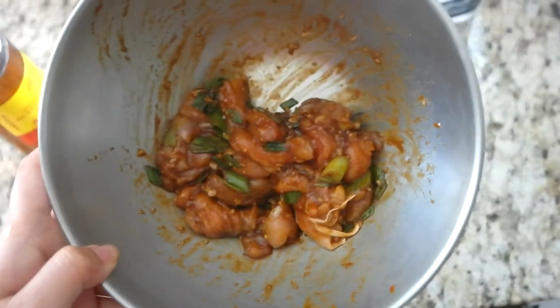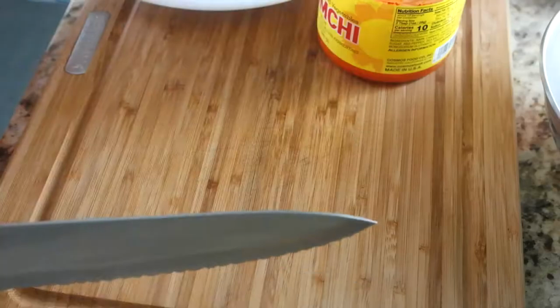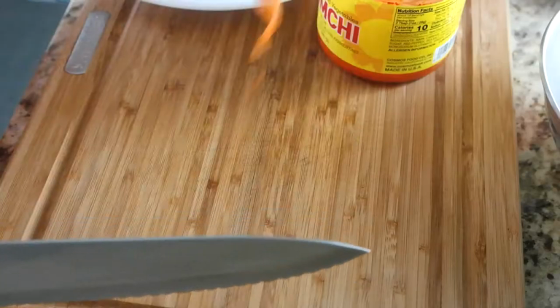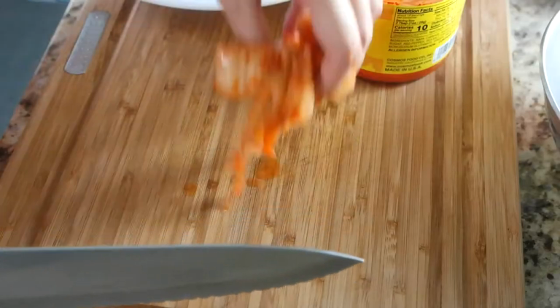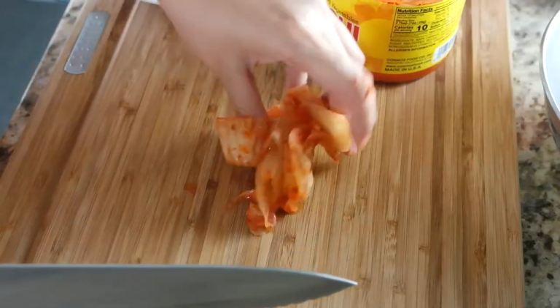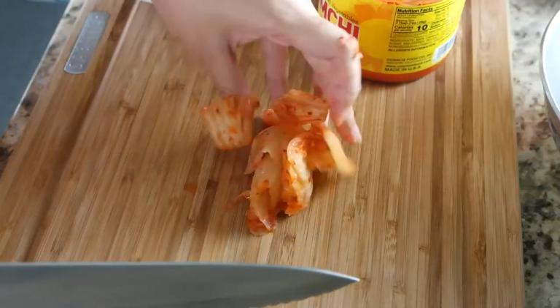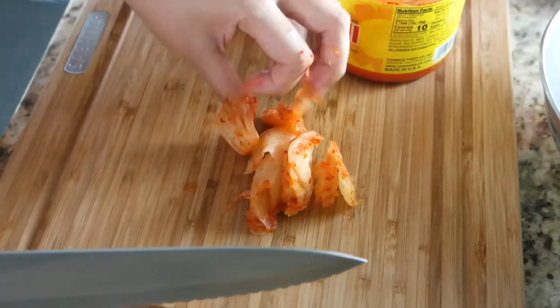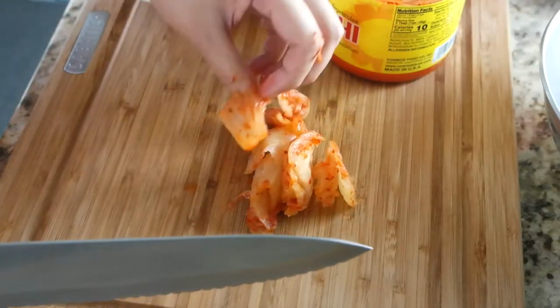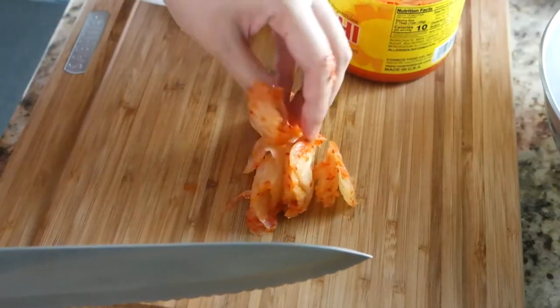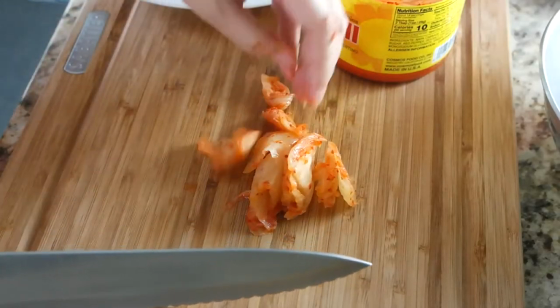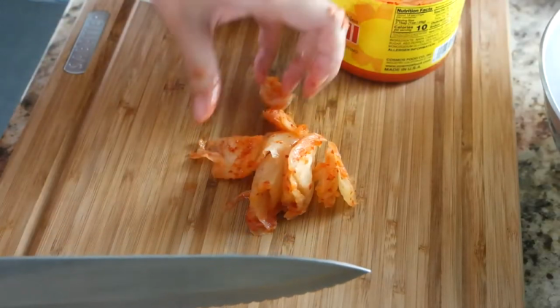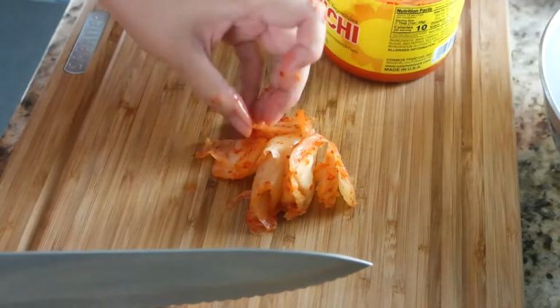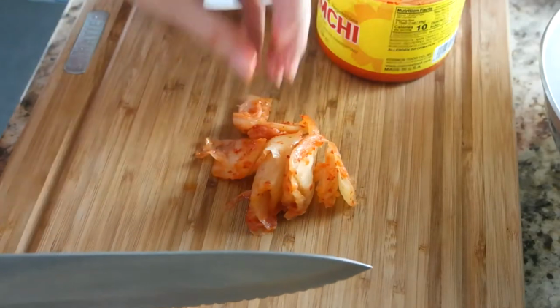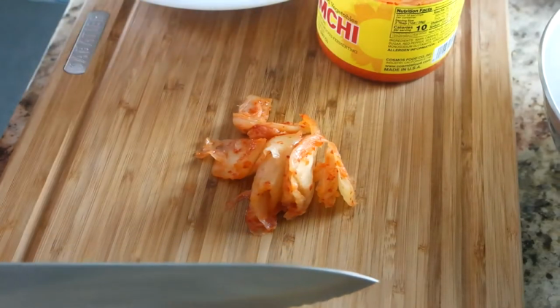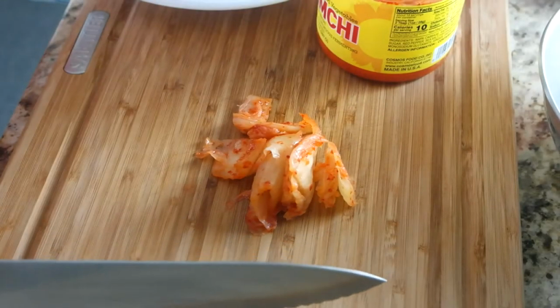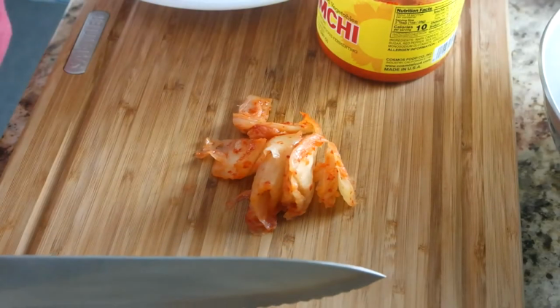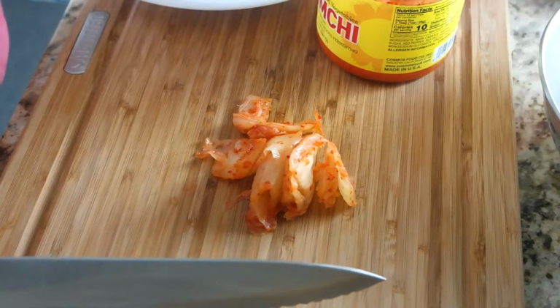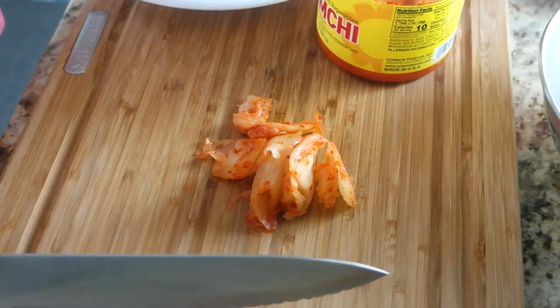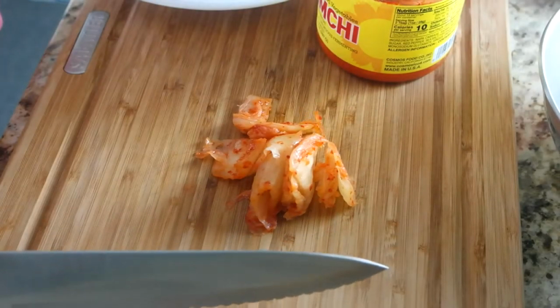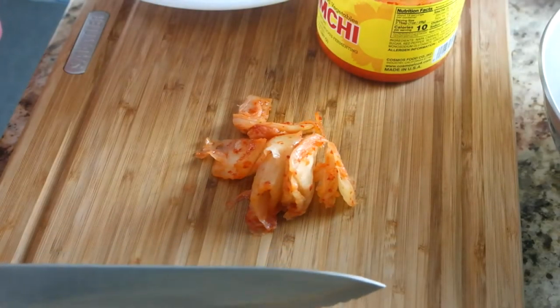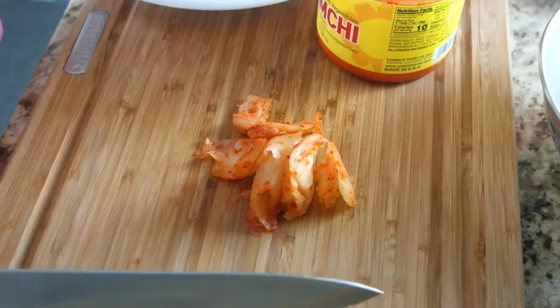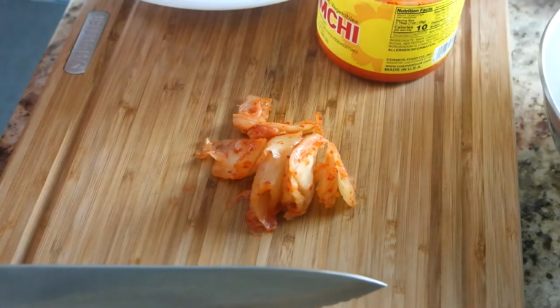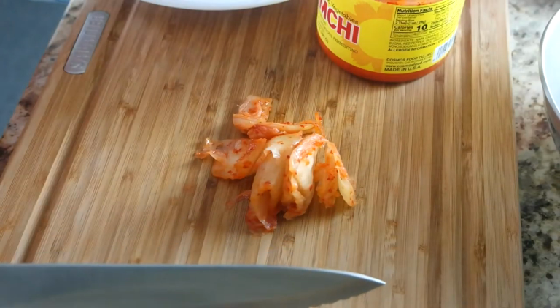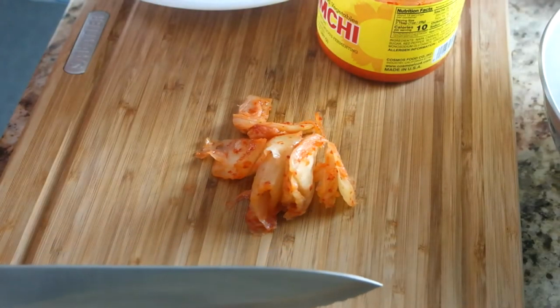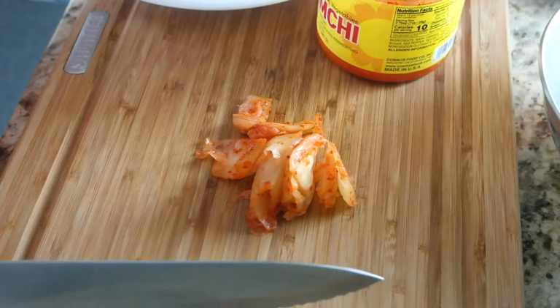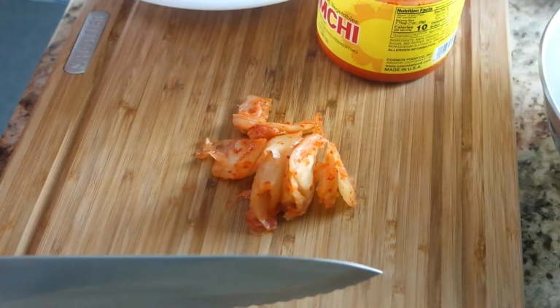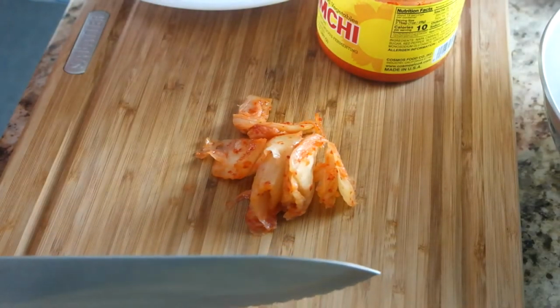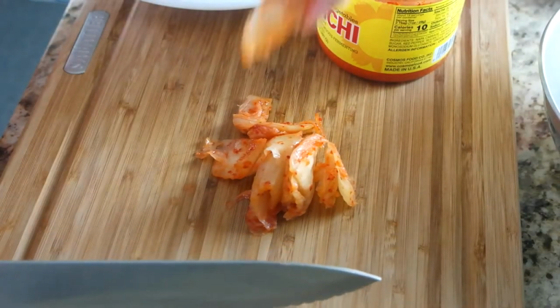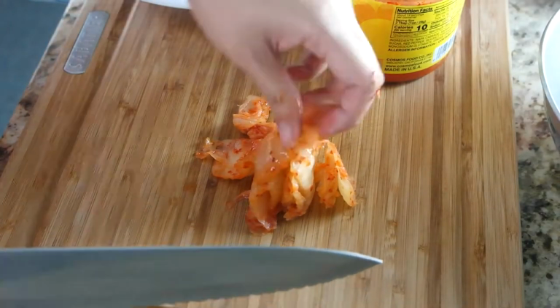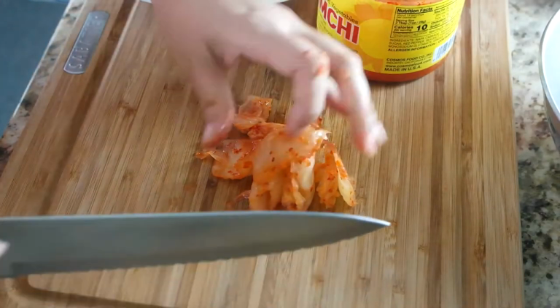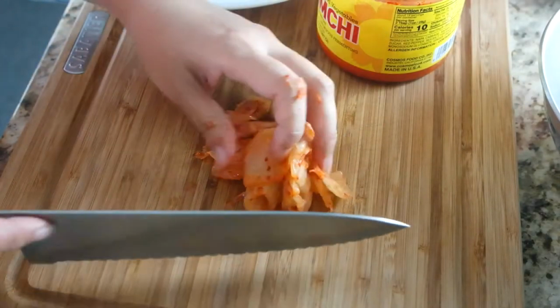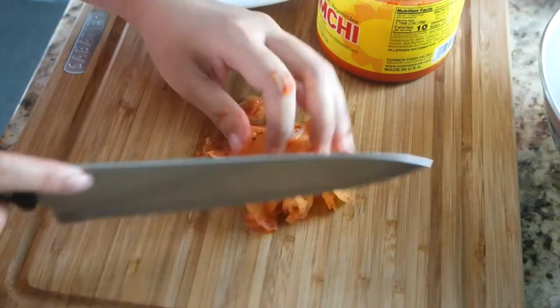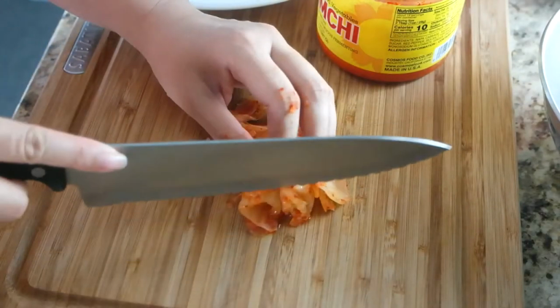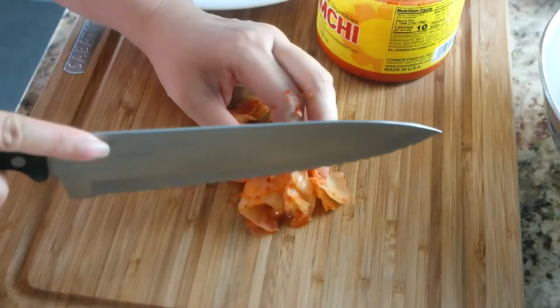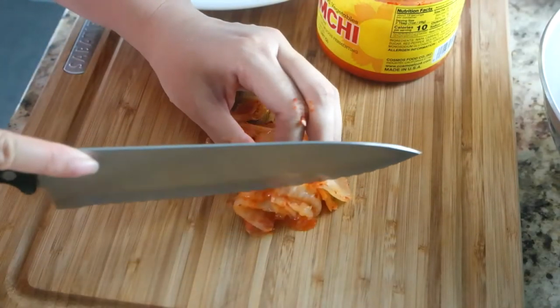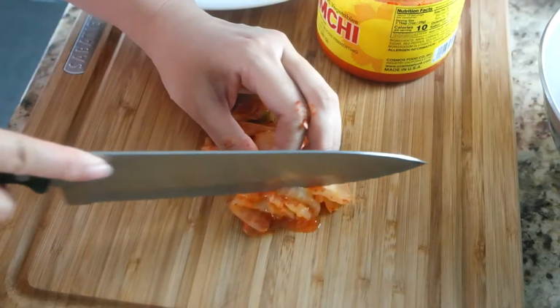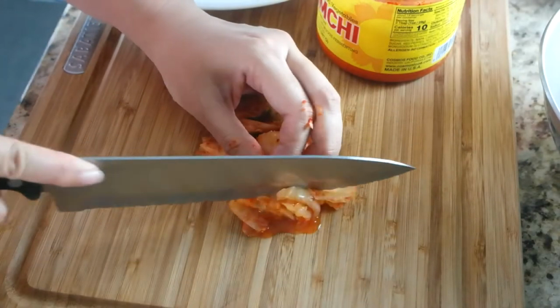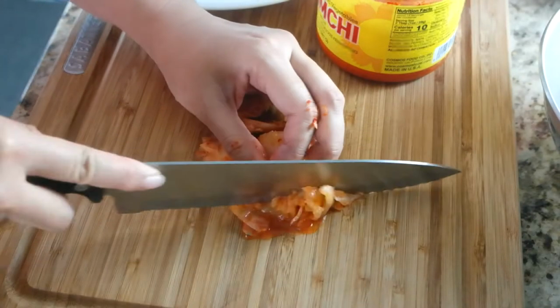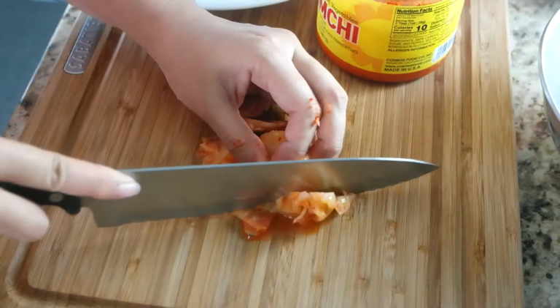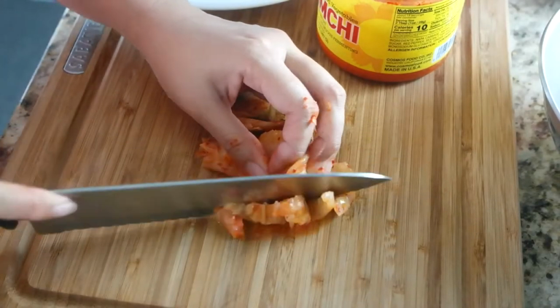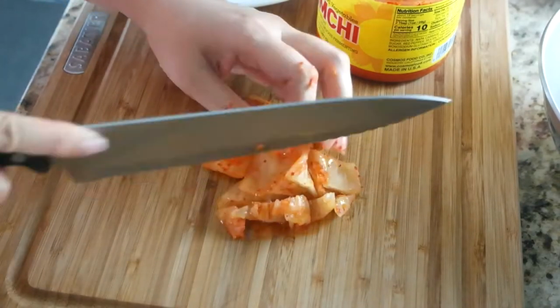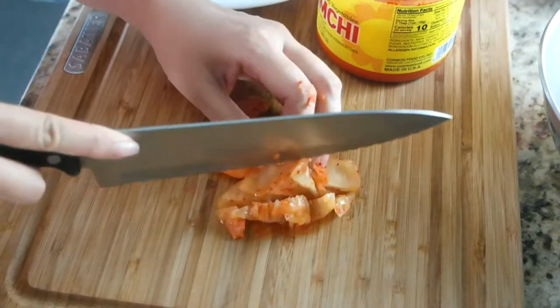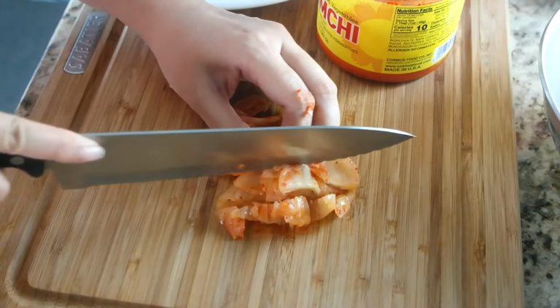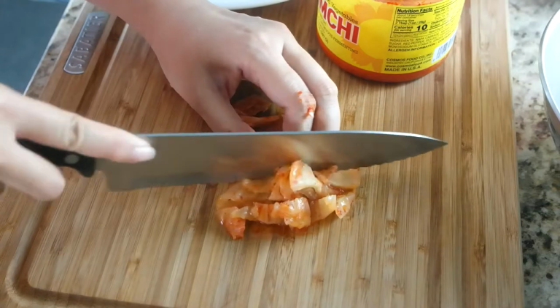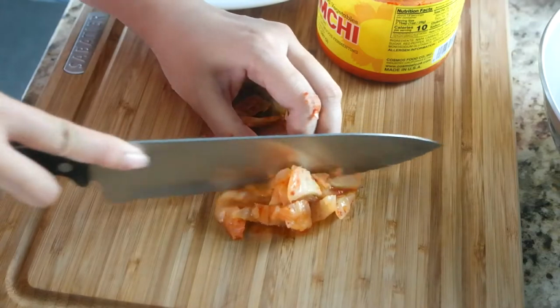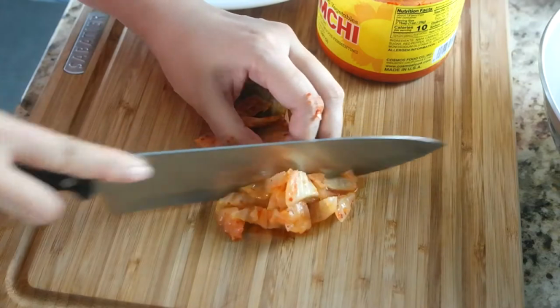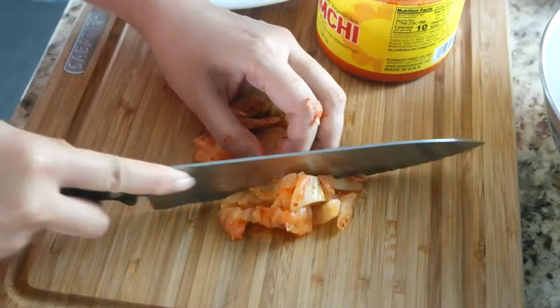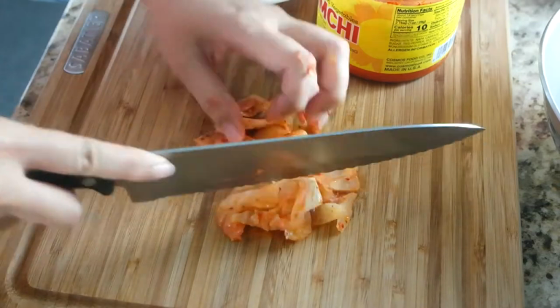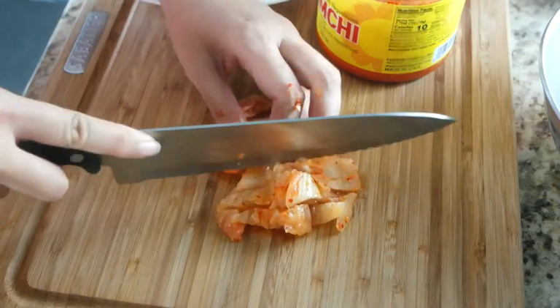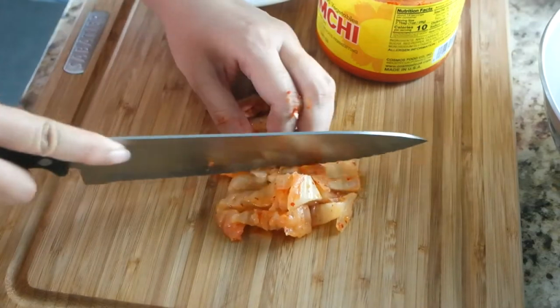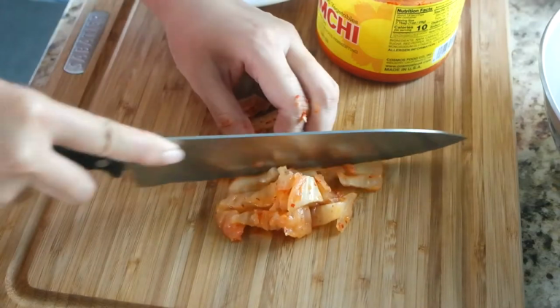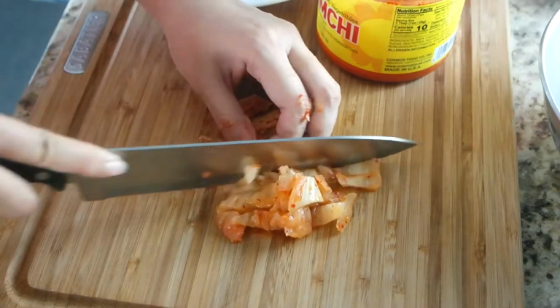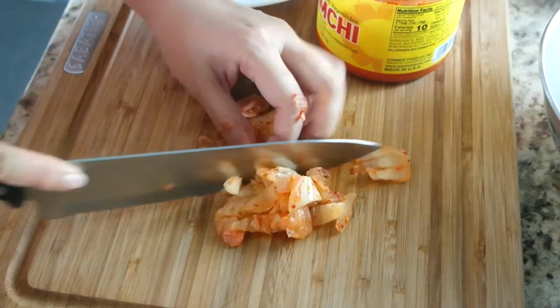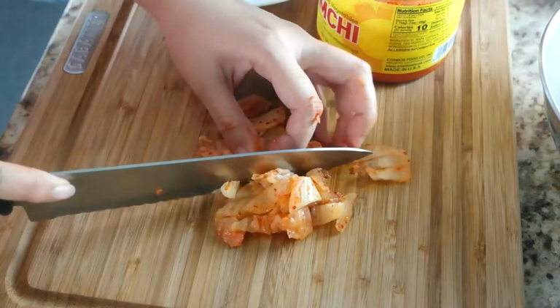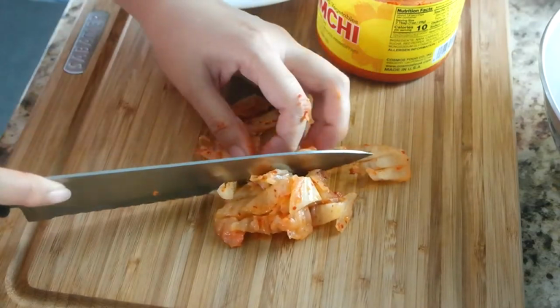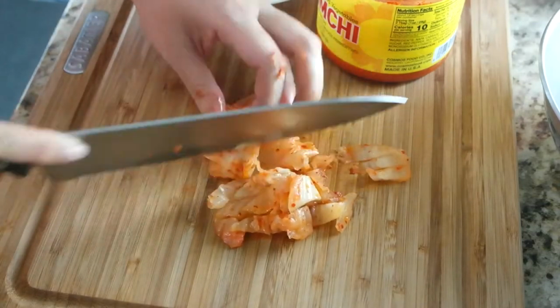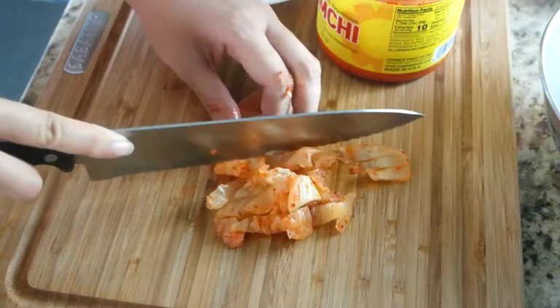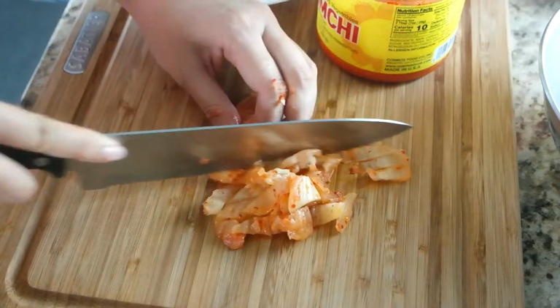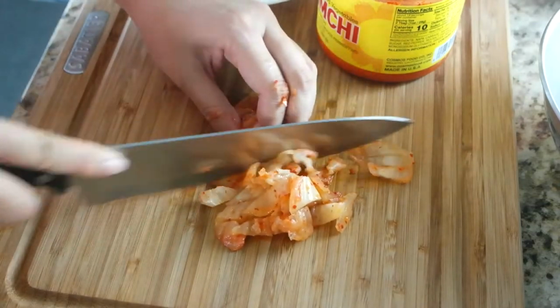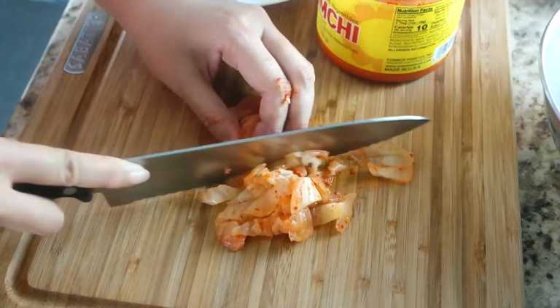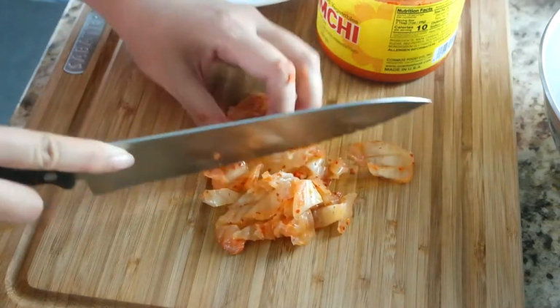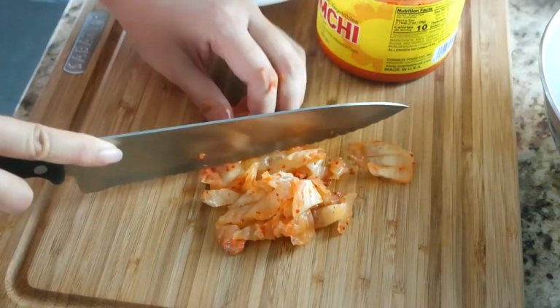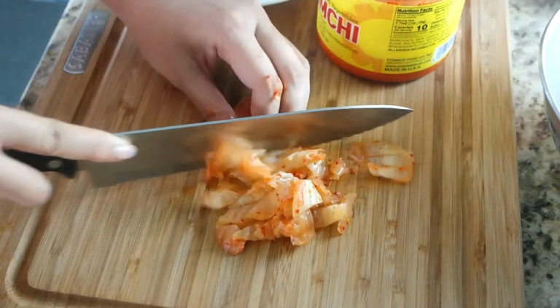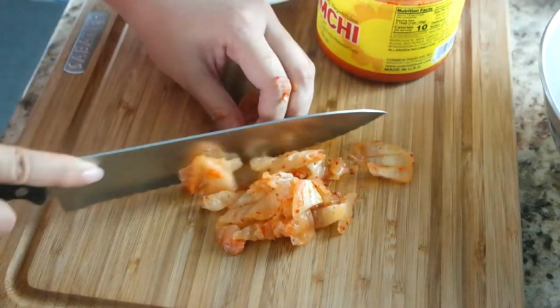Next, chop a handful of kimchi into small chunks, about one-inch bites, and set it aside.